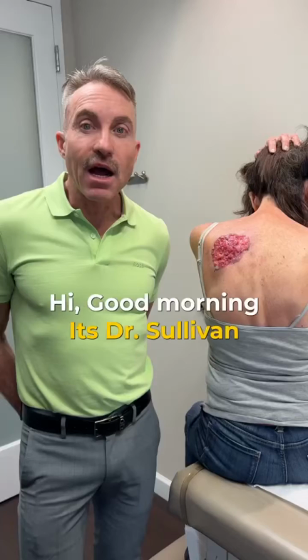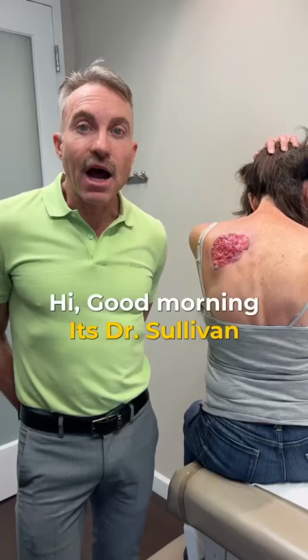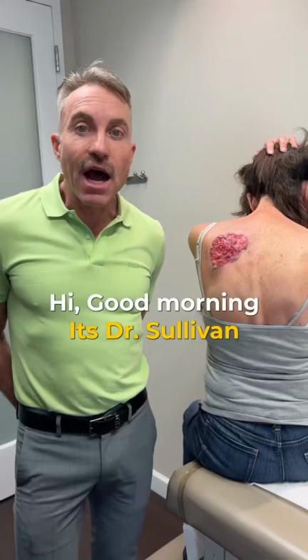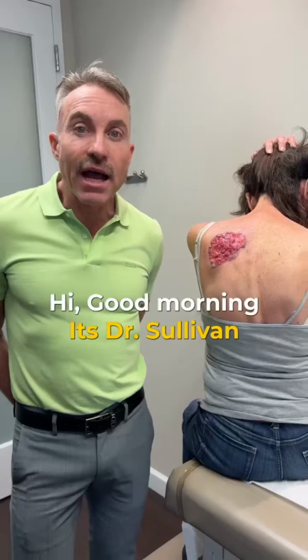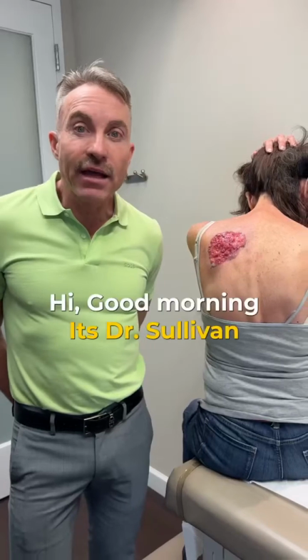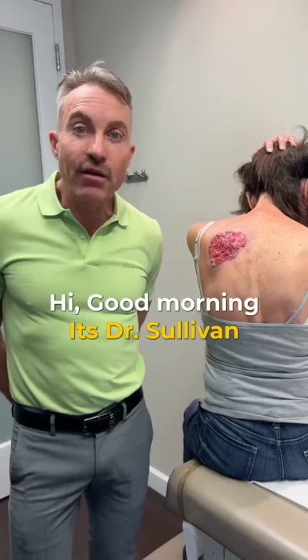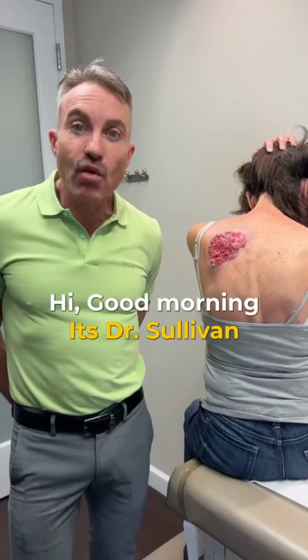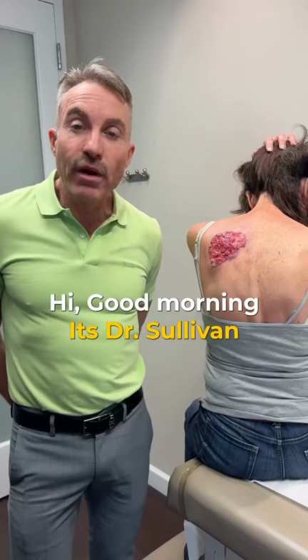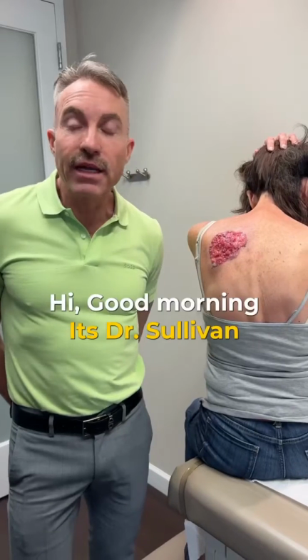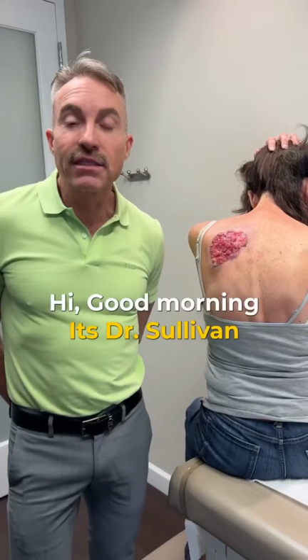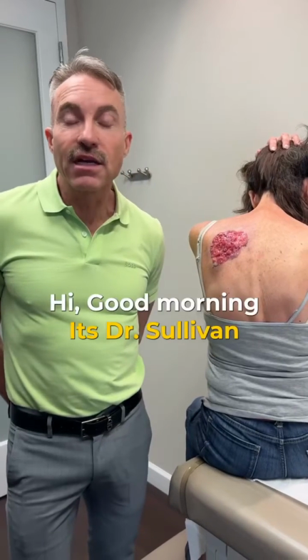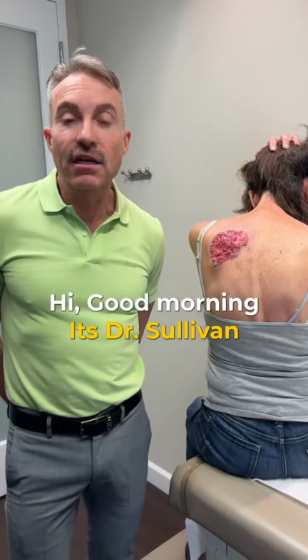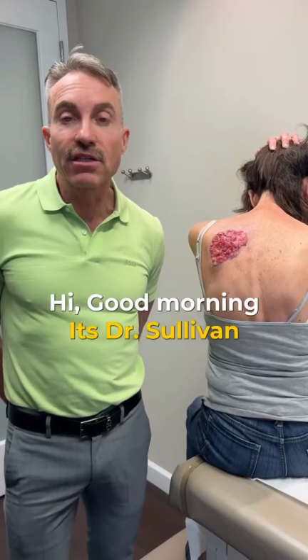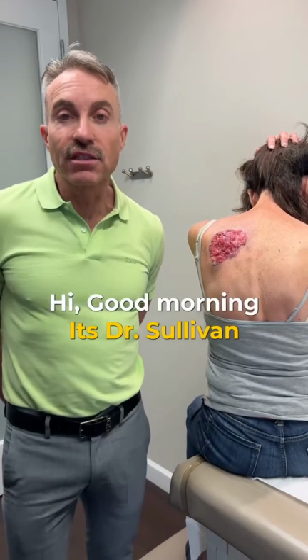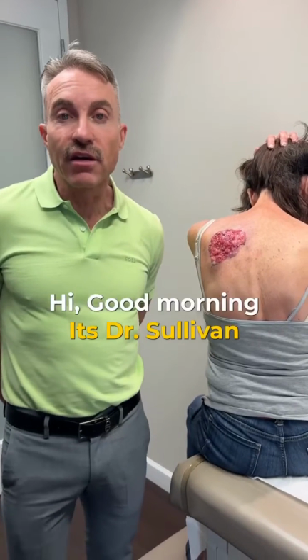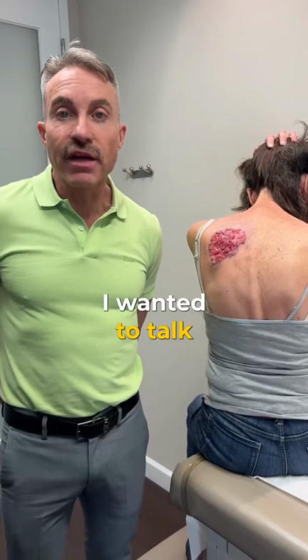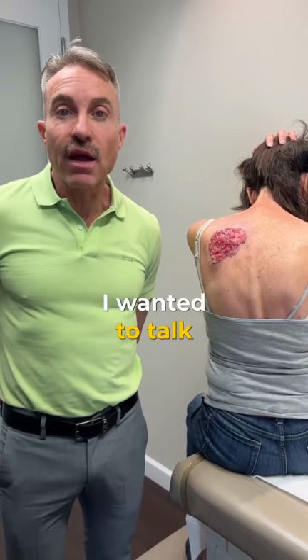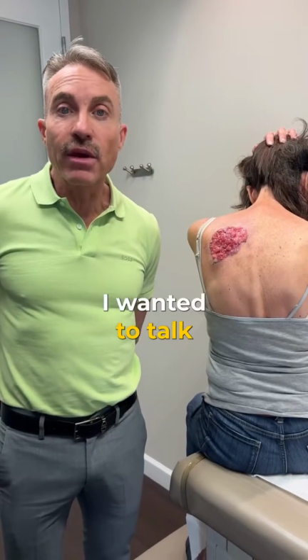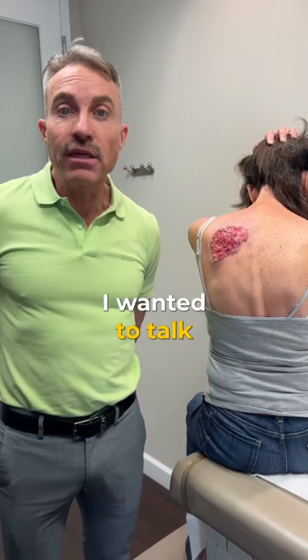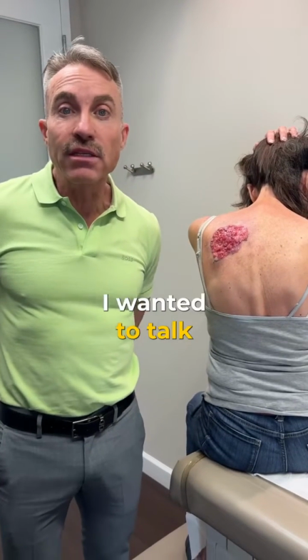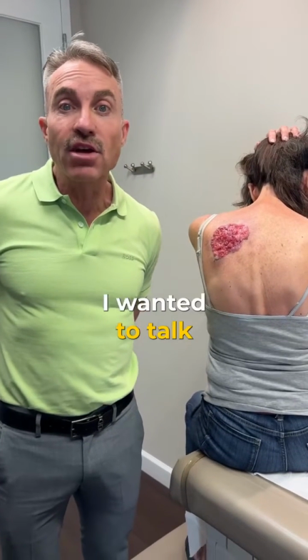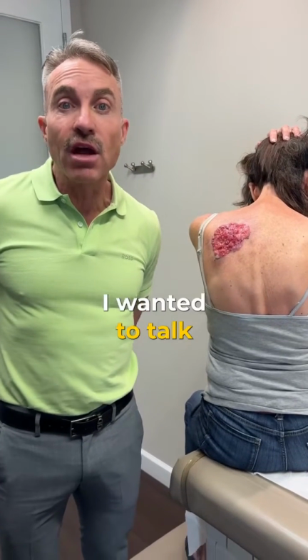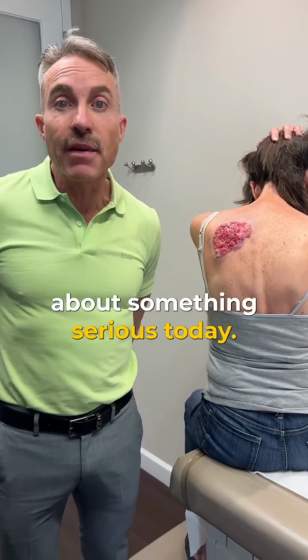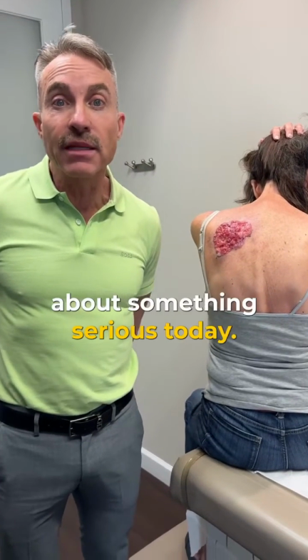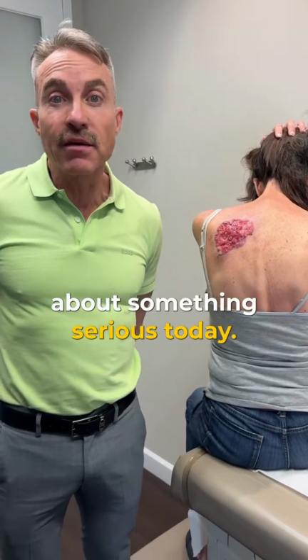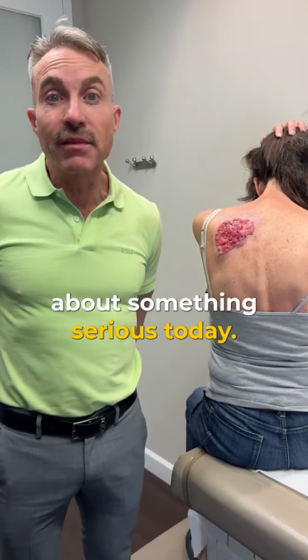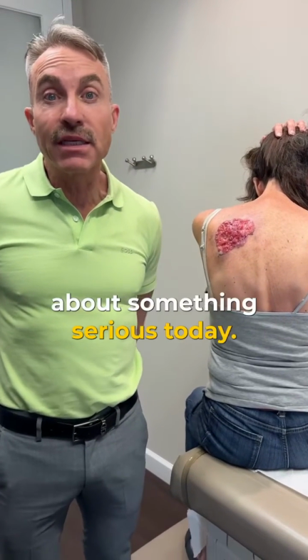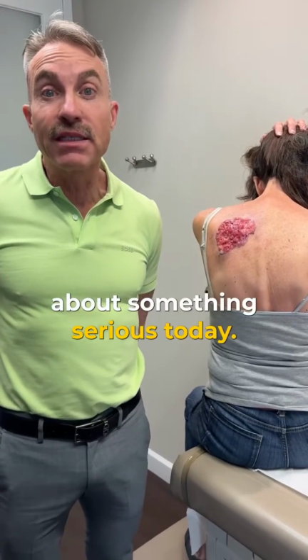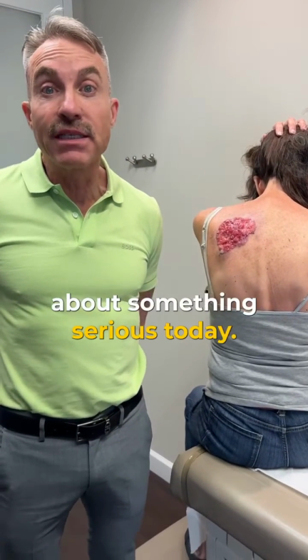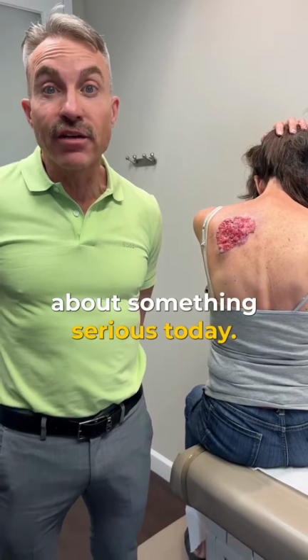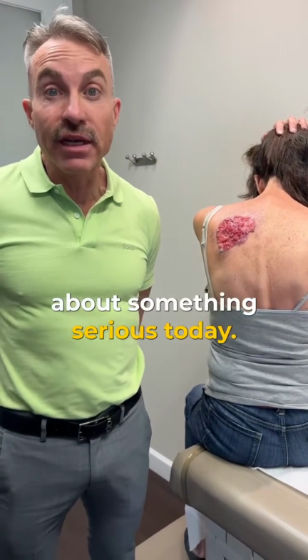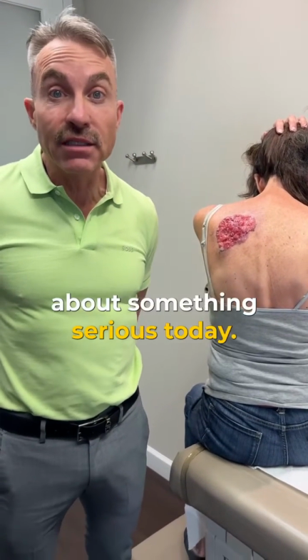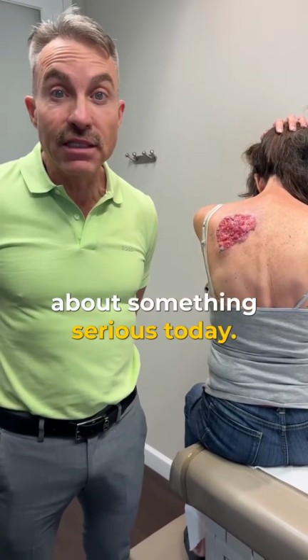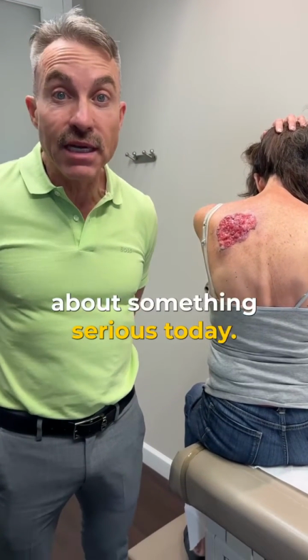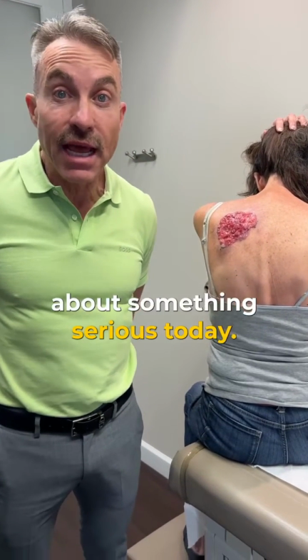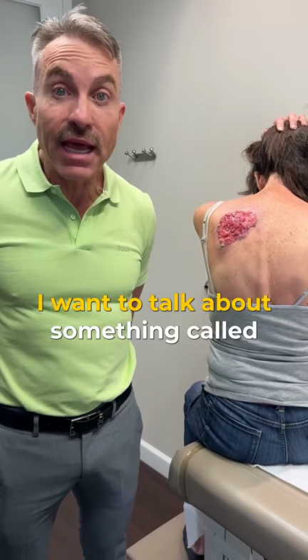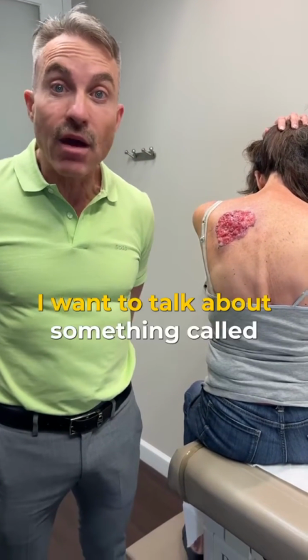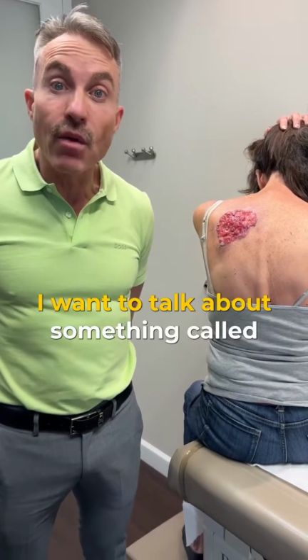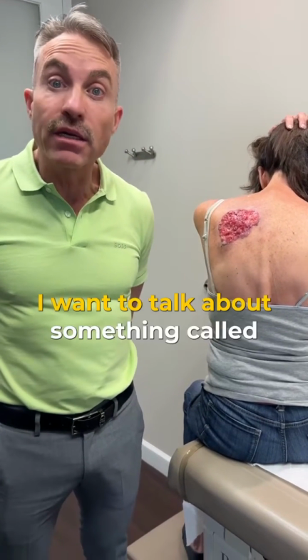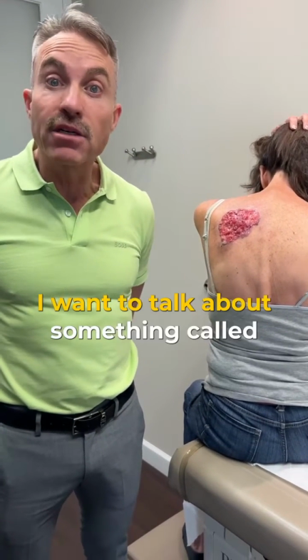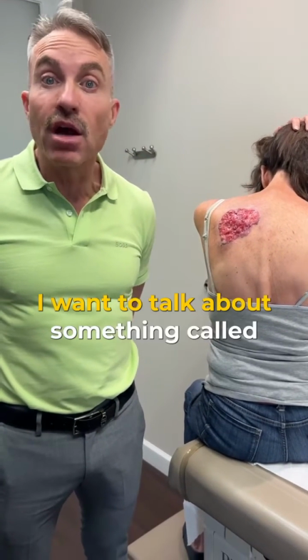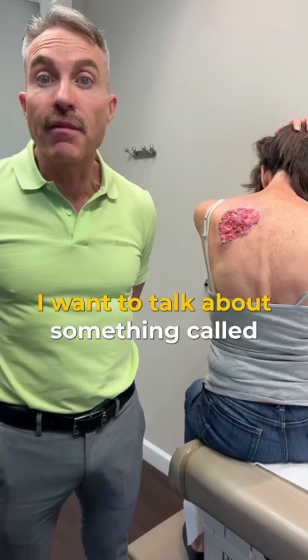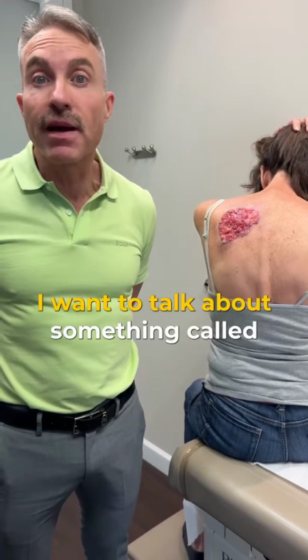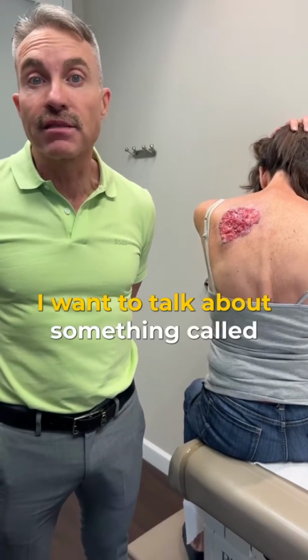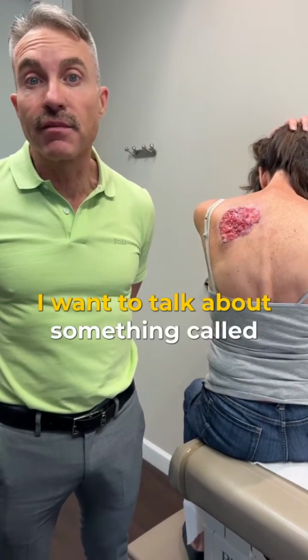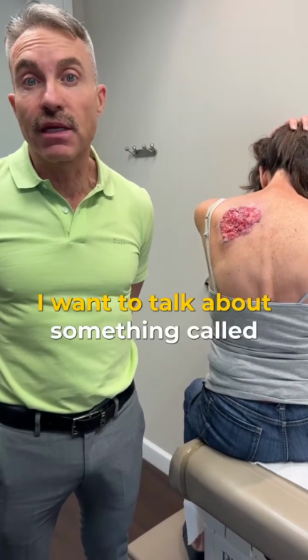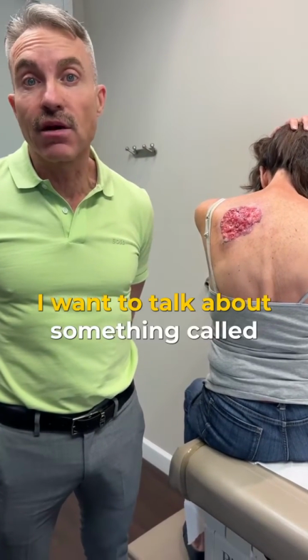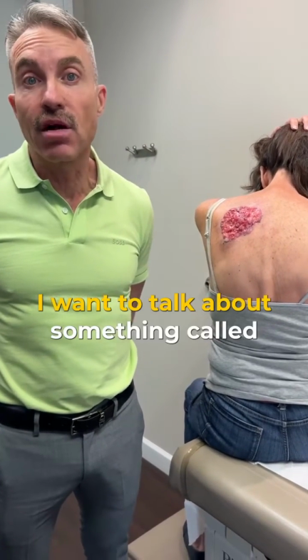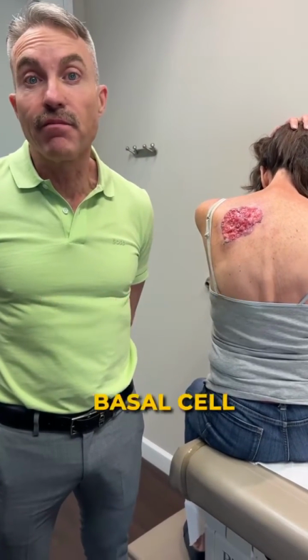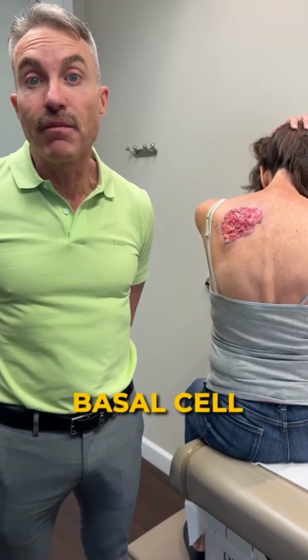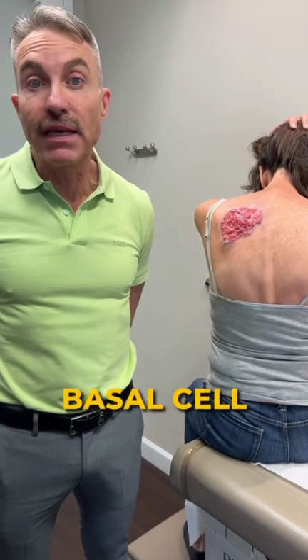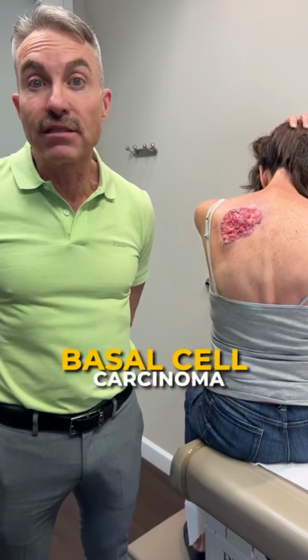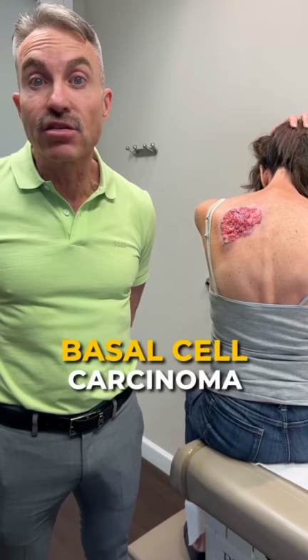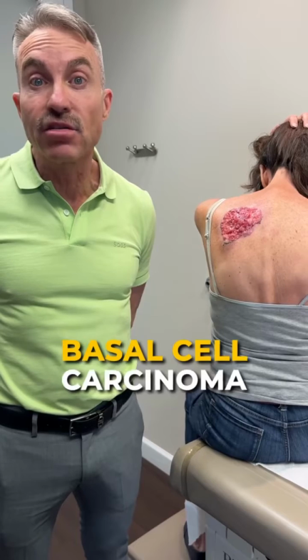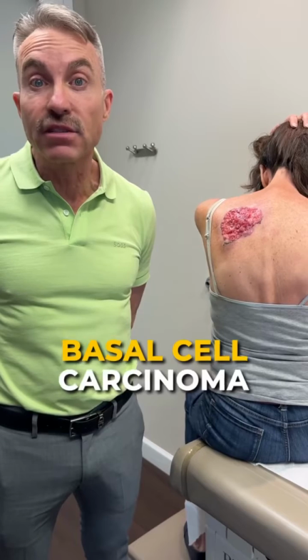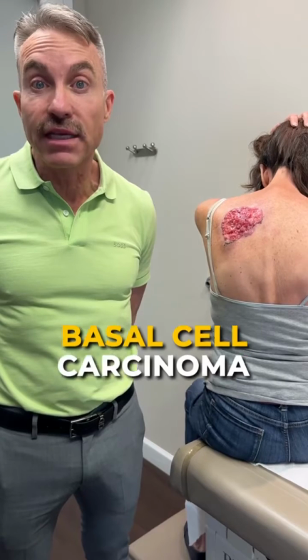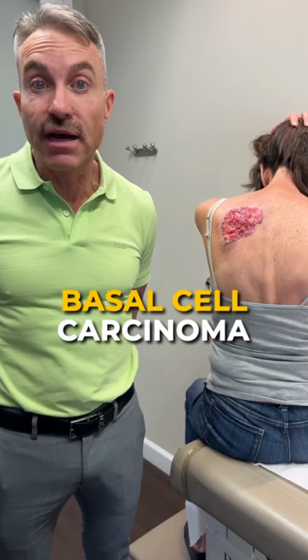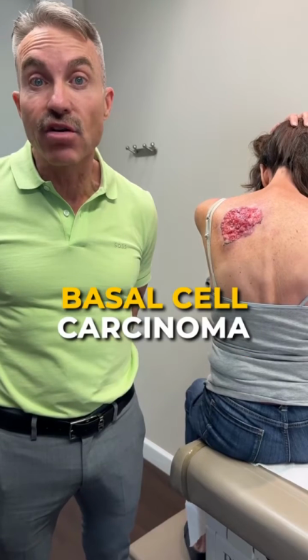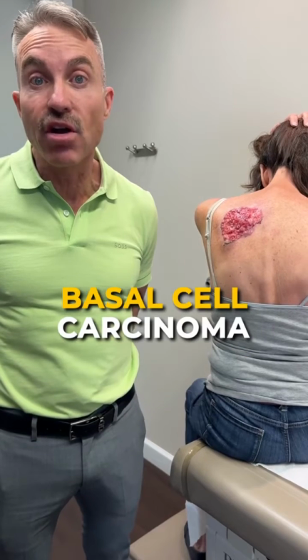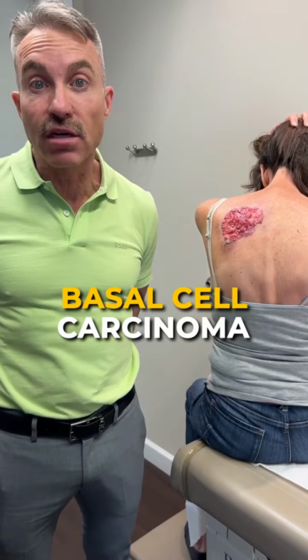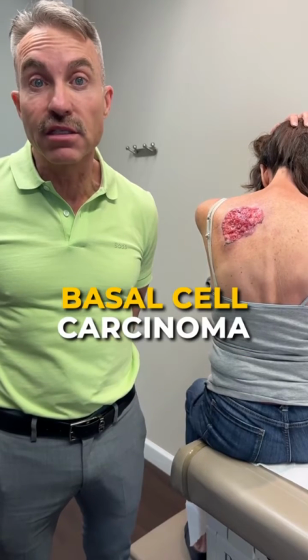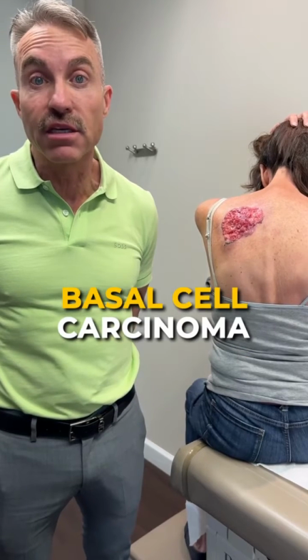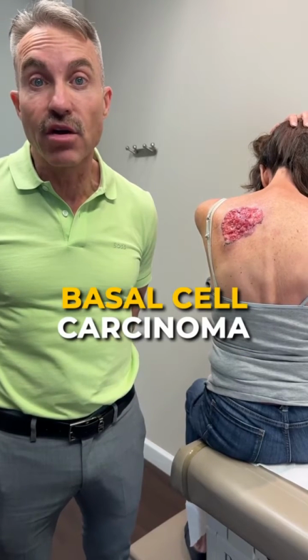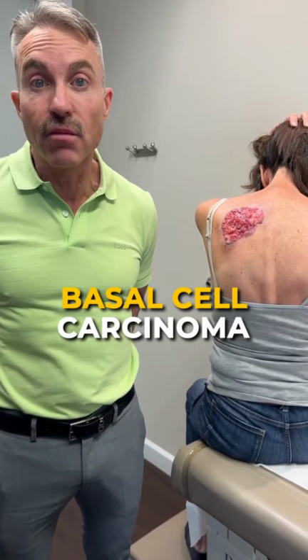Hi, good morning. It's Dr. Sullivan. I wanted to talk about something serious today. I want to talk about something called basal cell carcinoma.